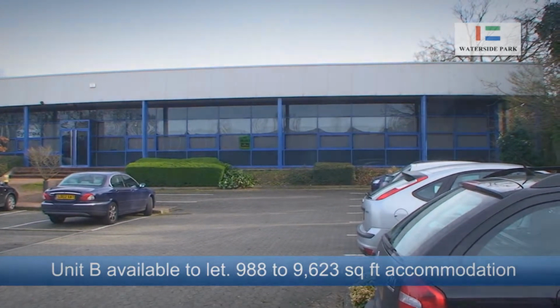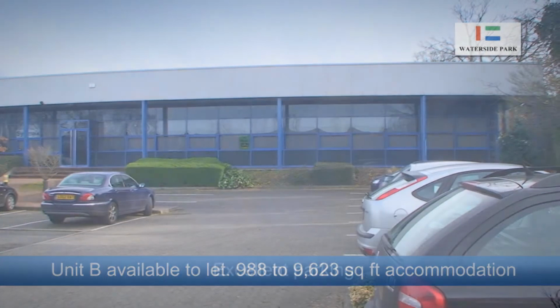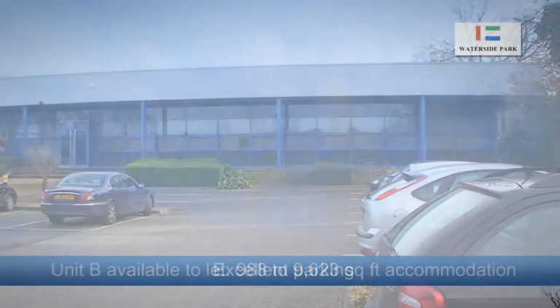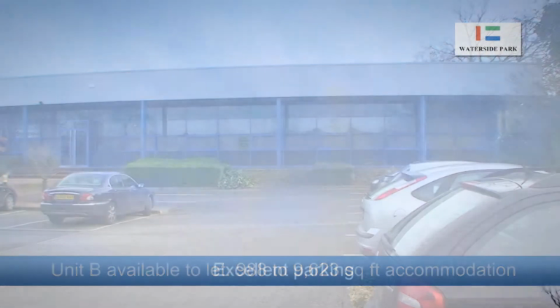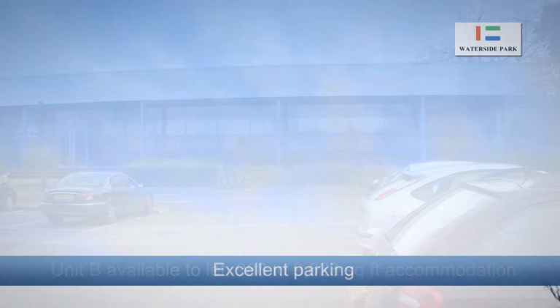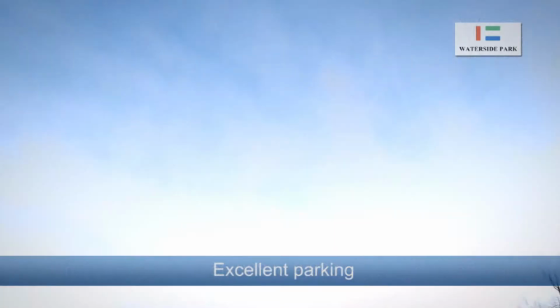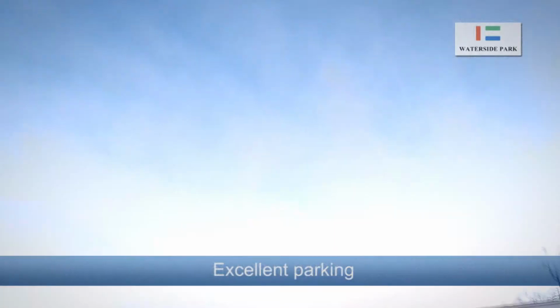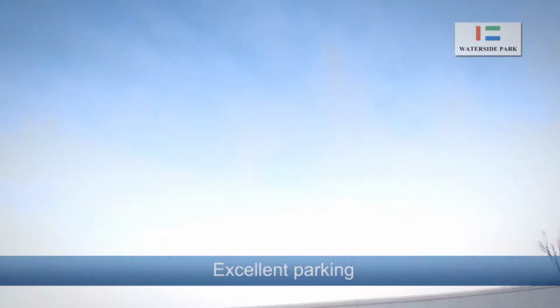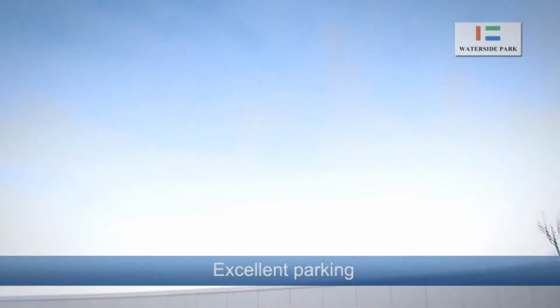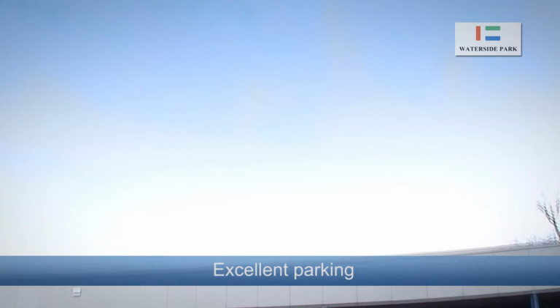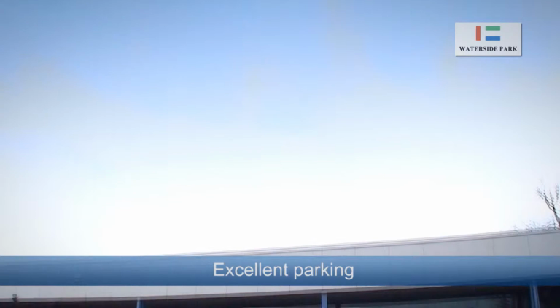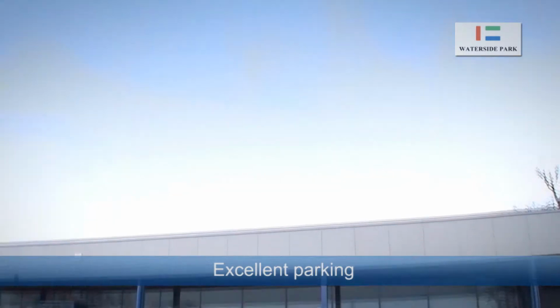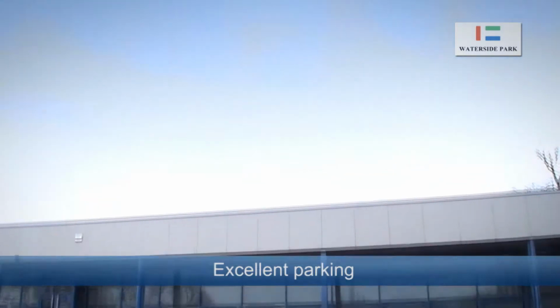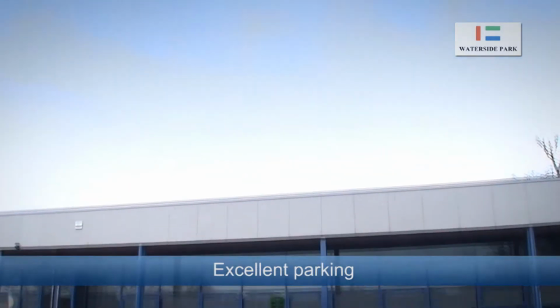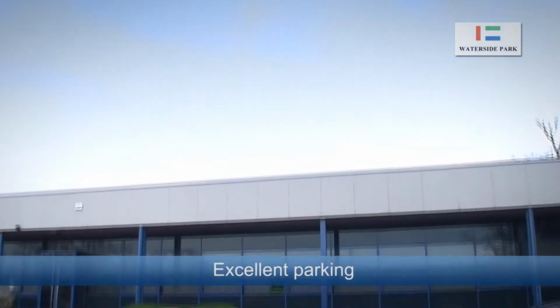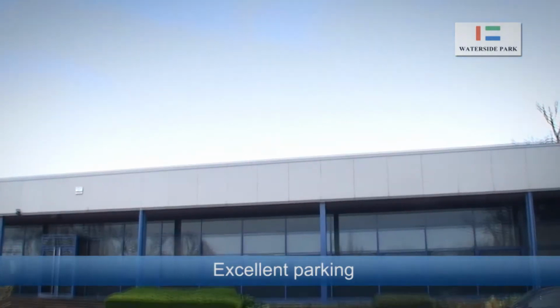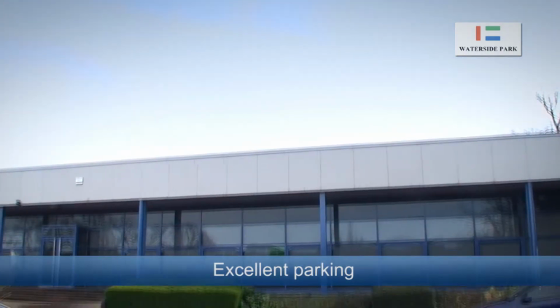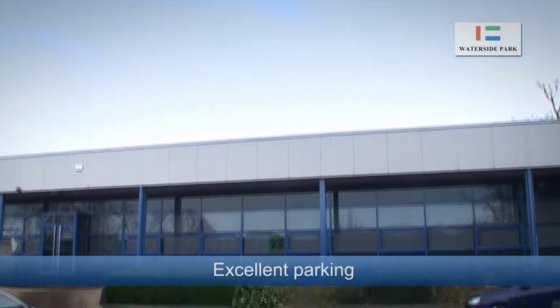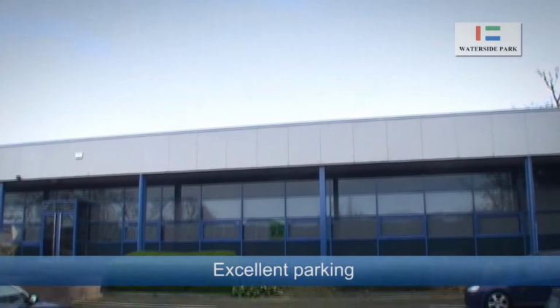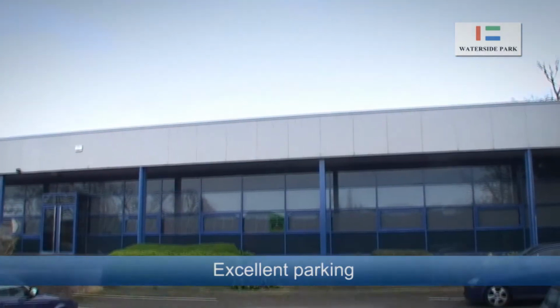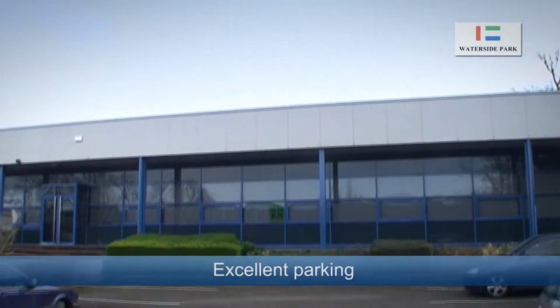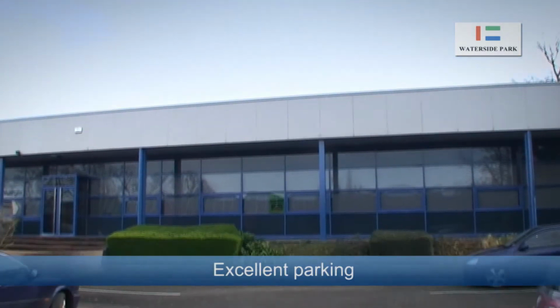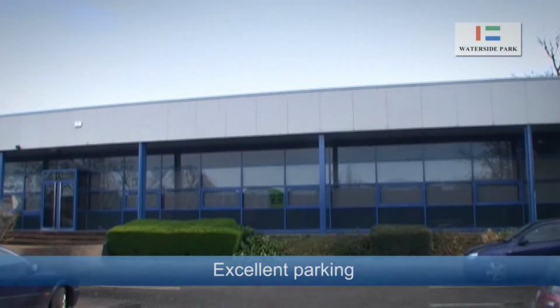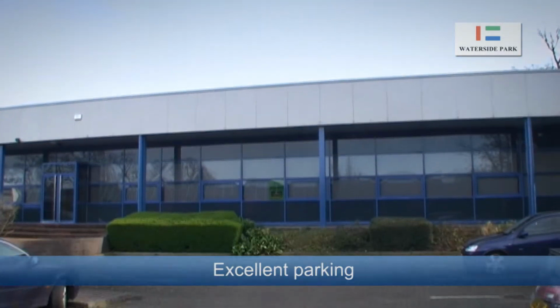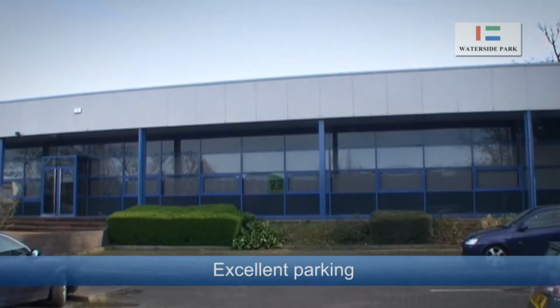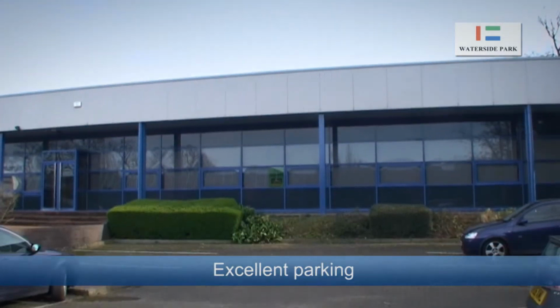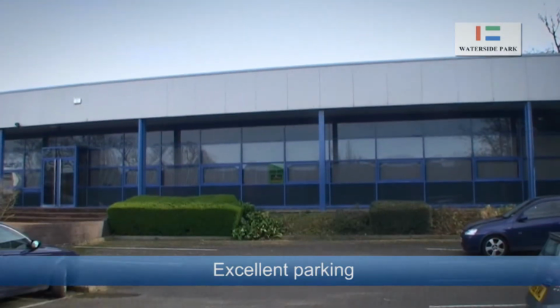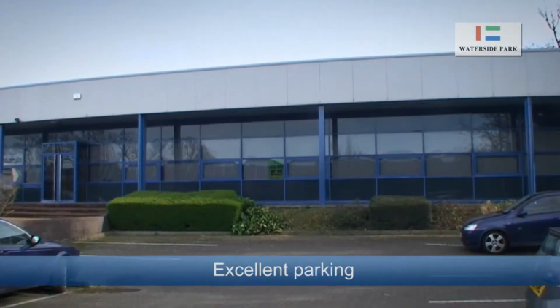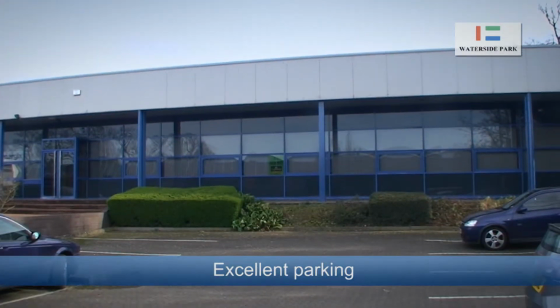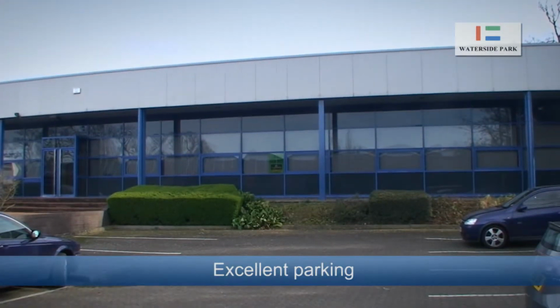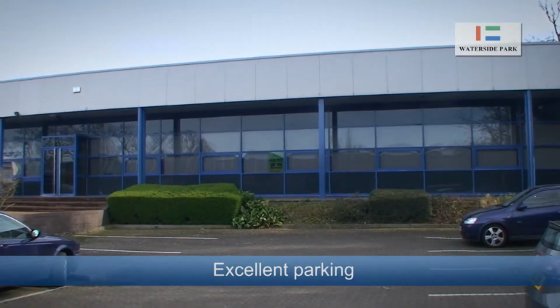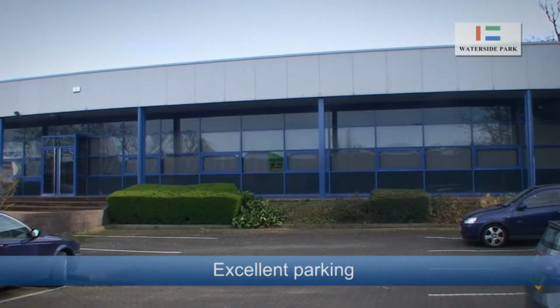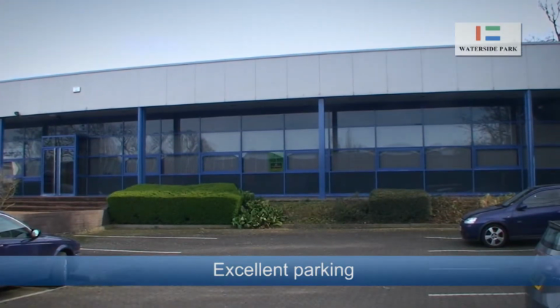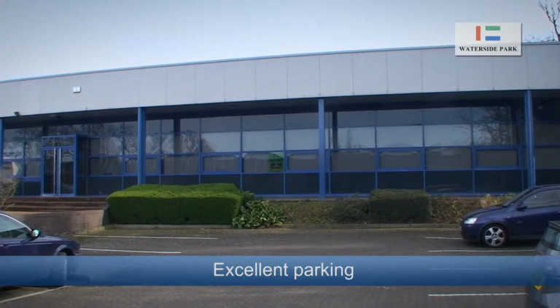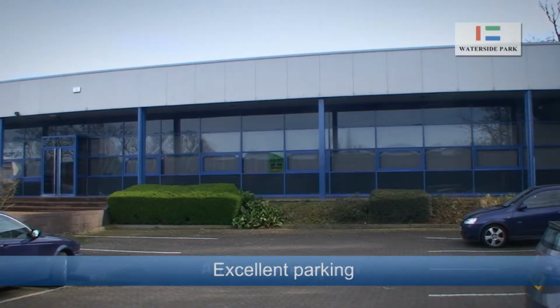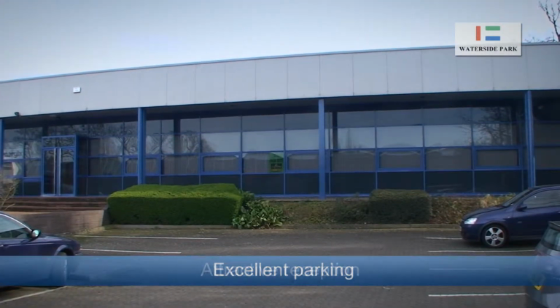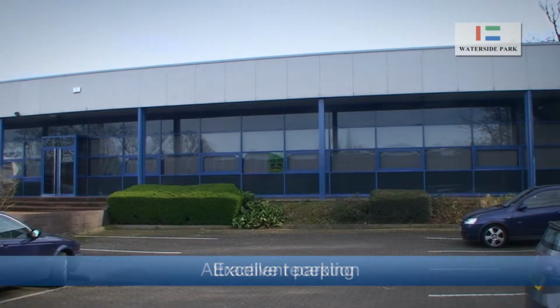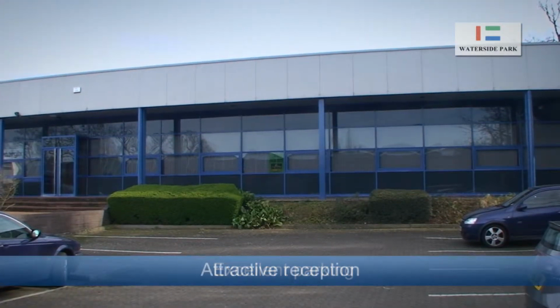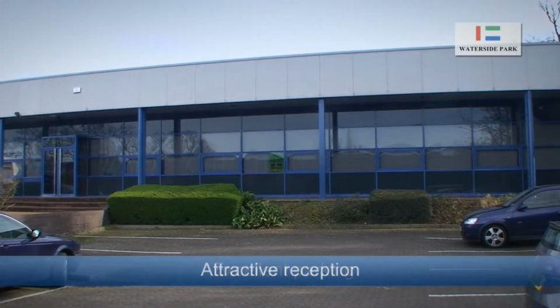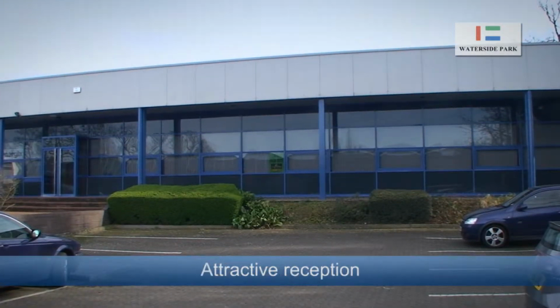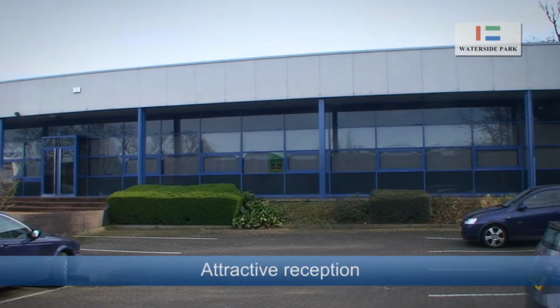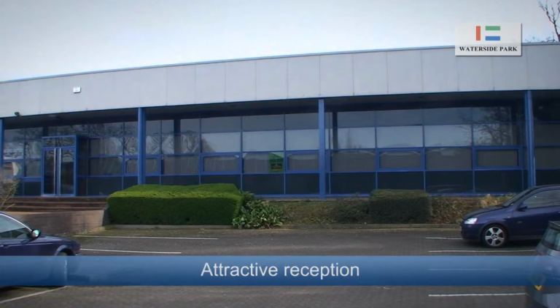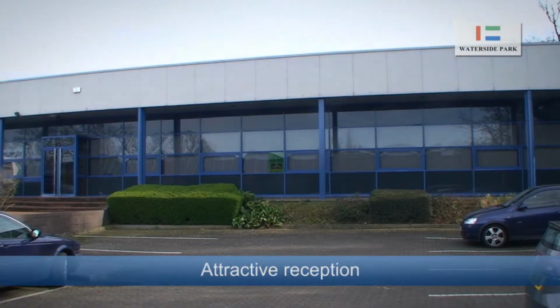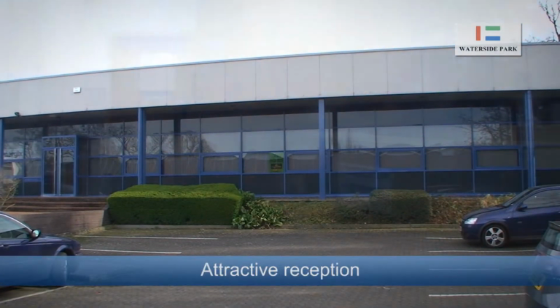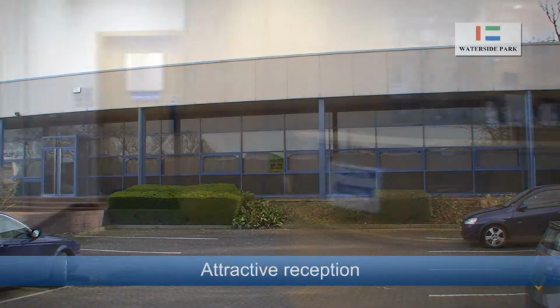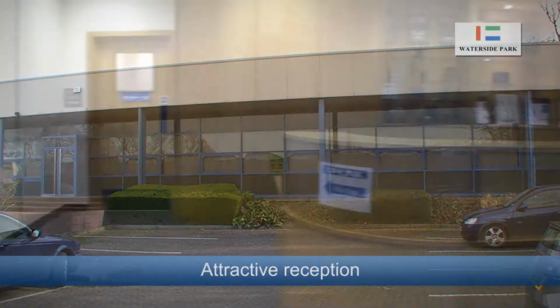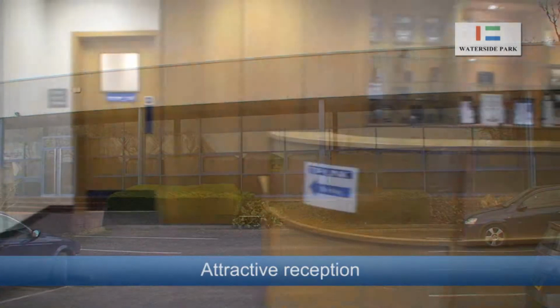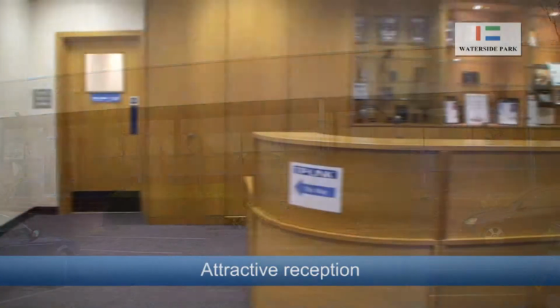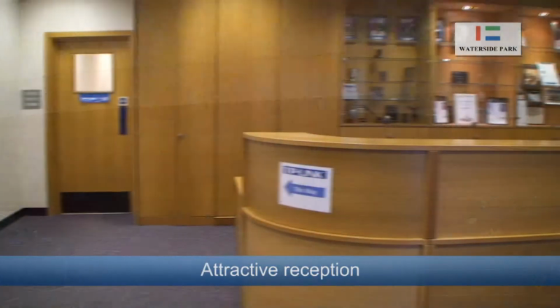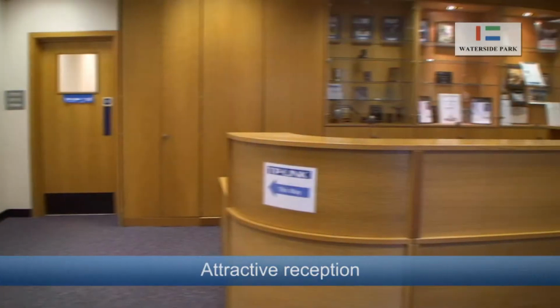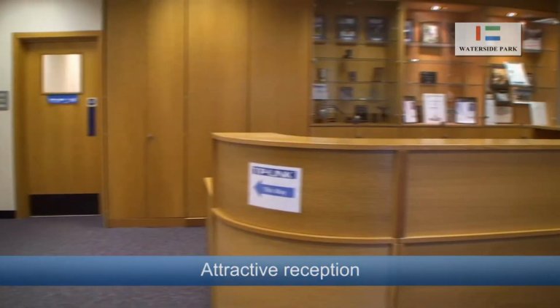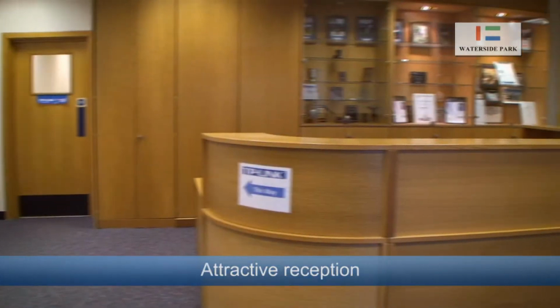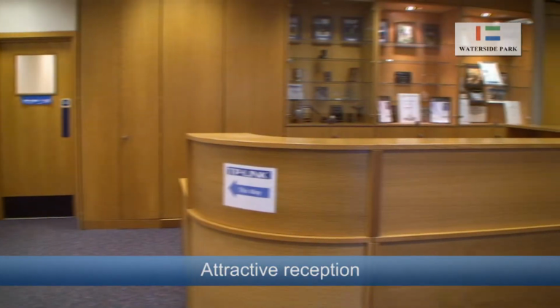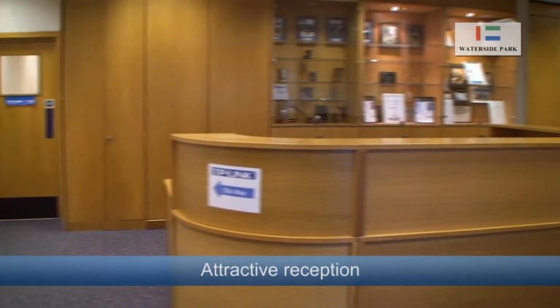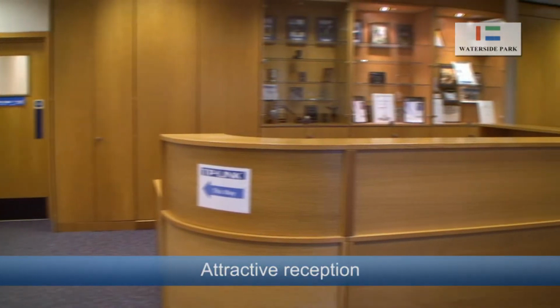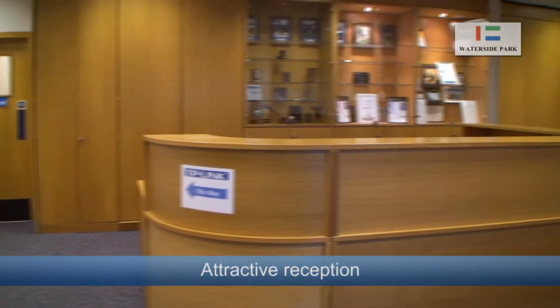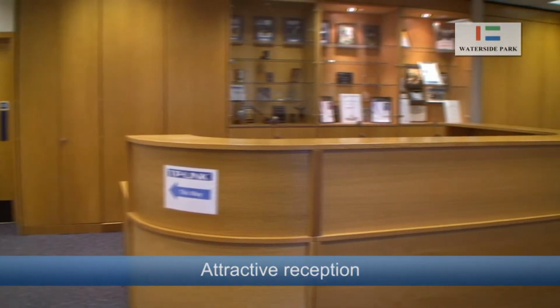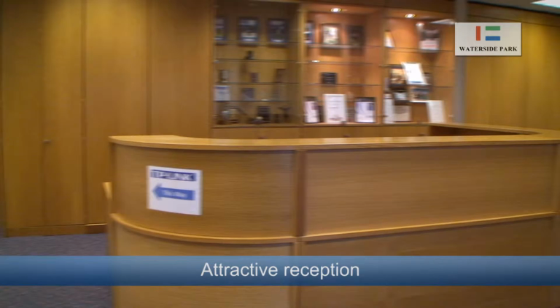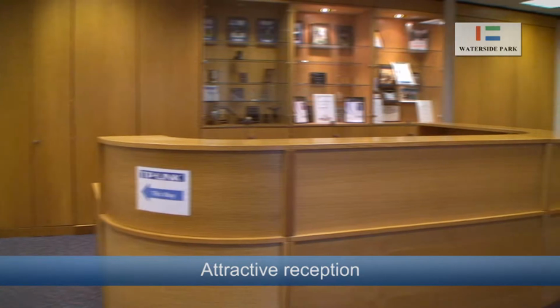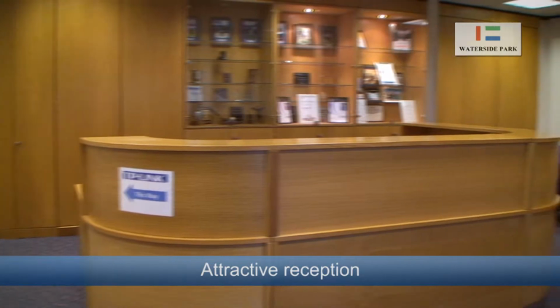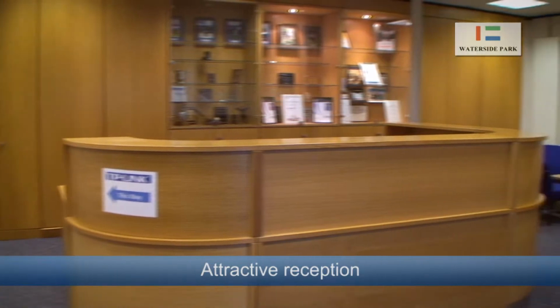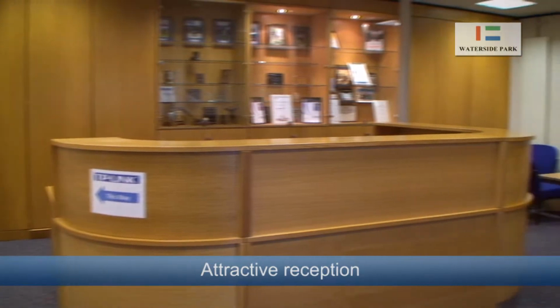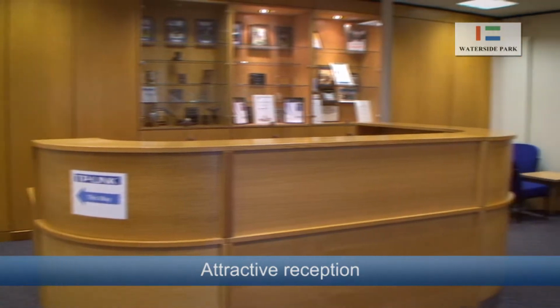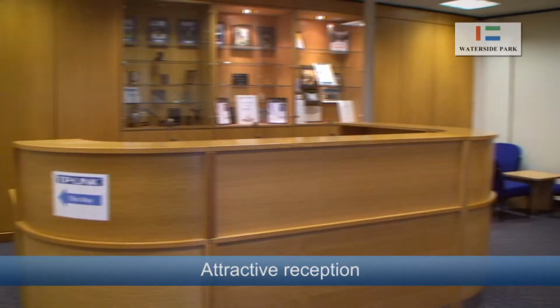There are ample amounts of parking spaces available and Unit B shares a fantastic reception area with two other adjoining occupiers.